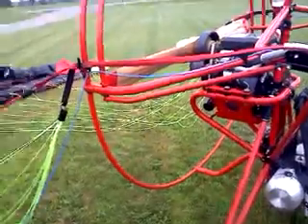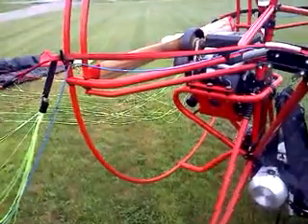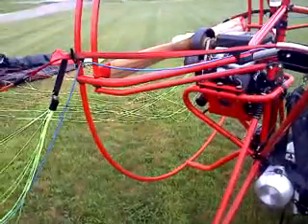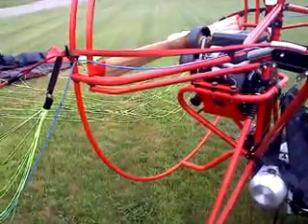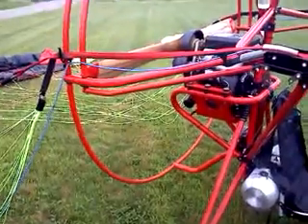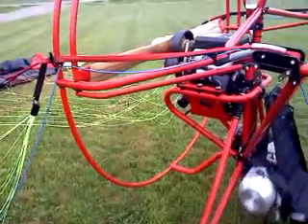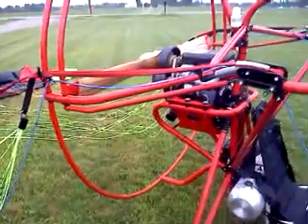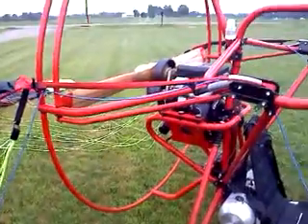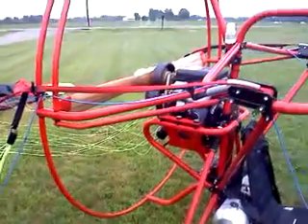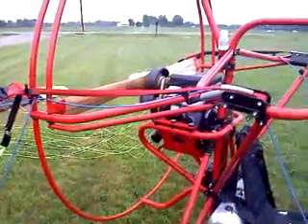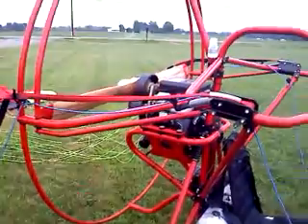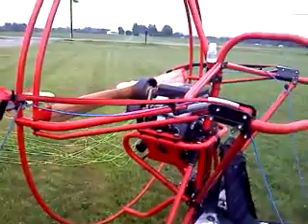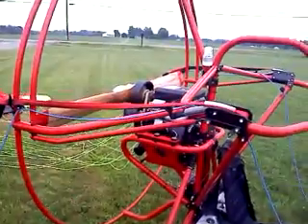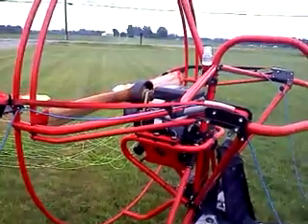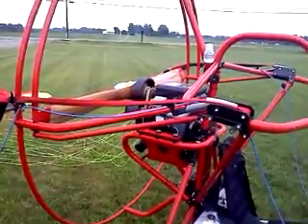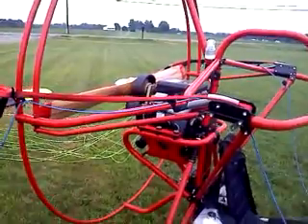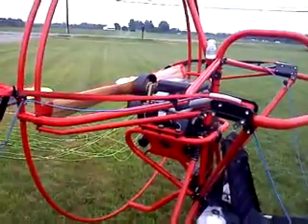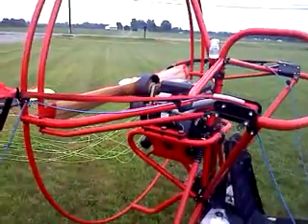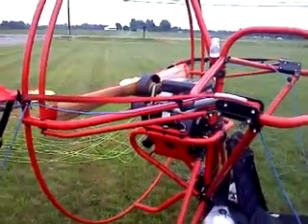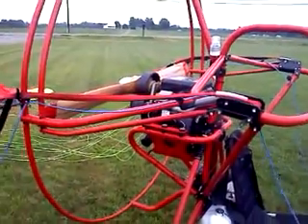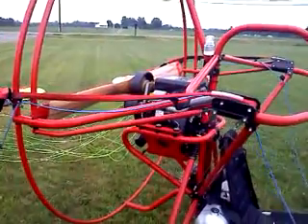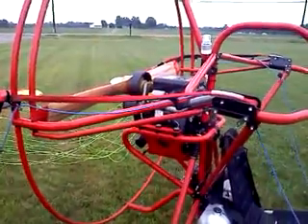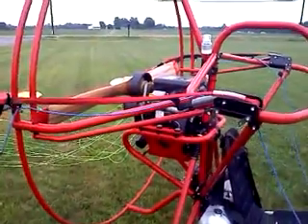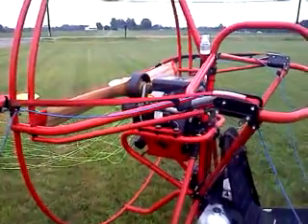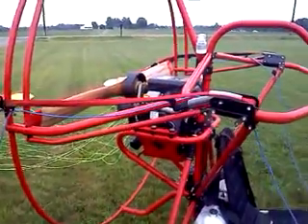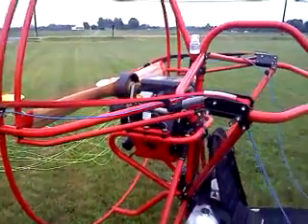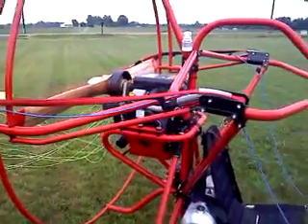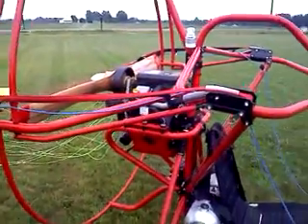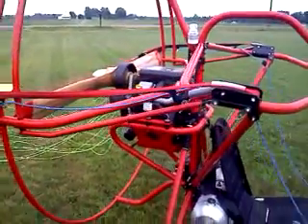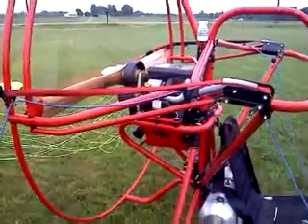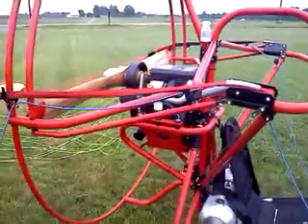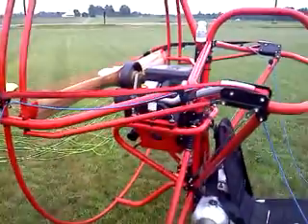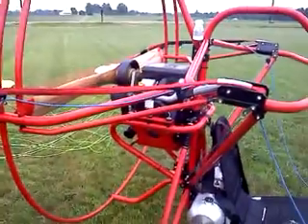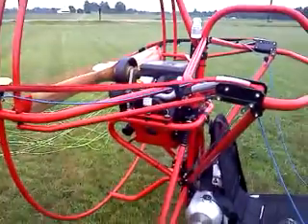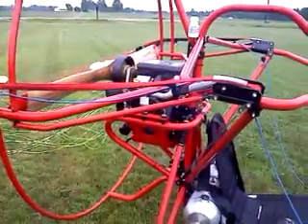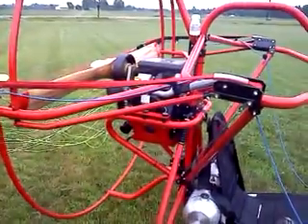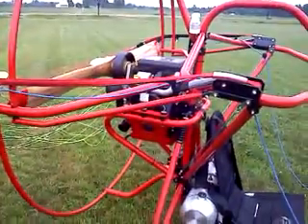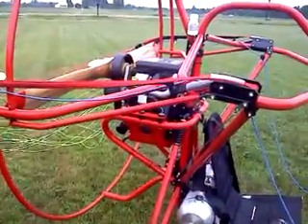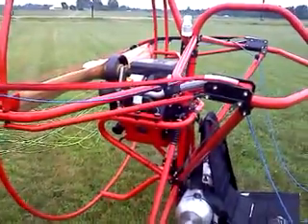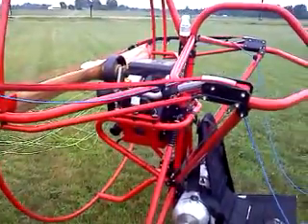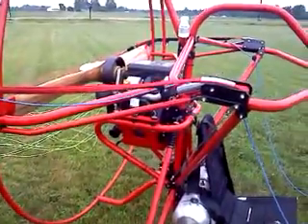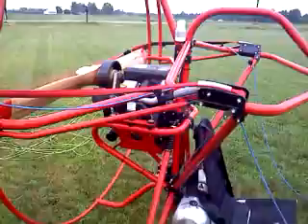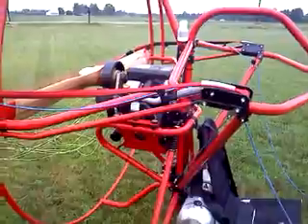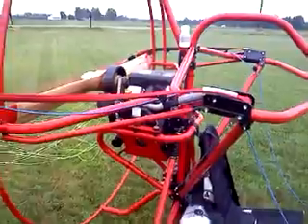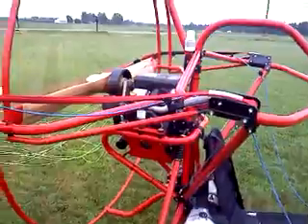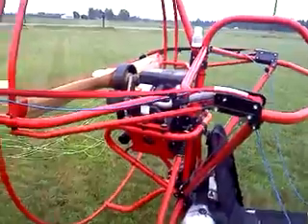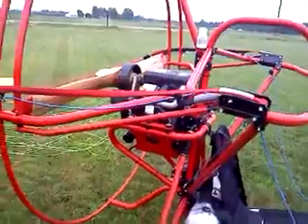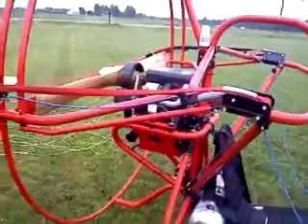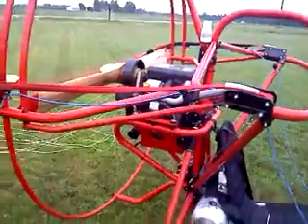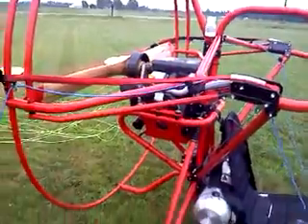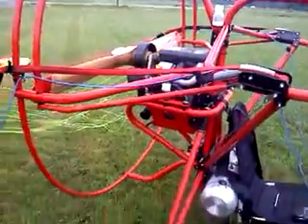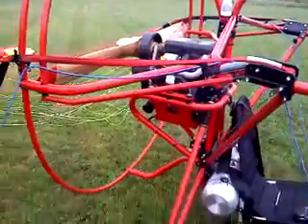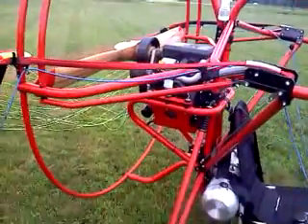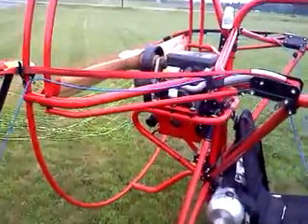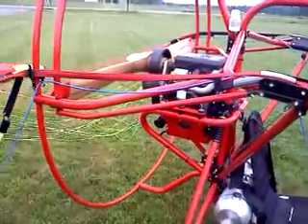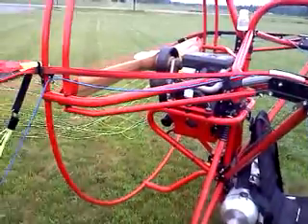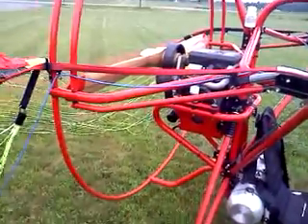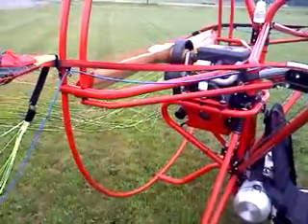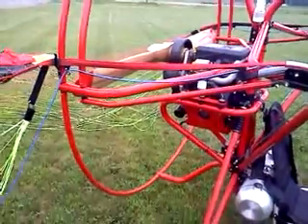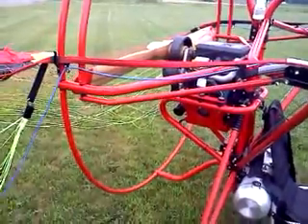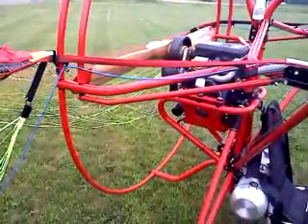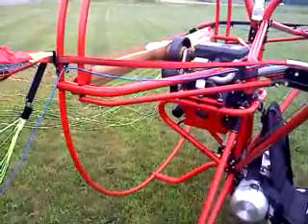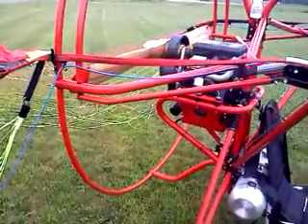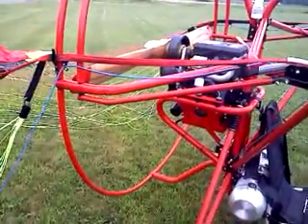It looks like my right steering line, or my left steering line, may be rigged wrong.